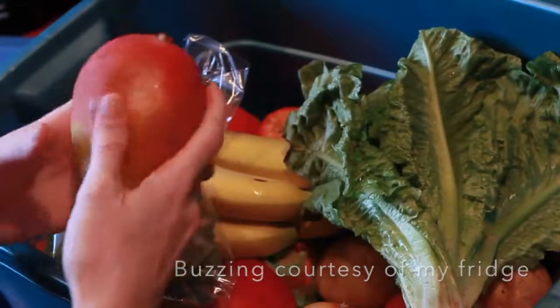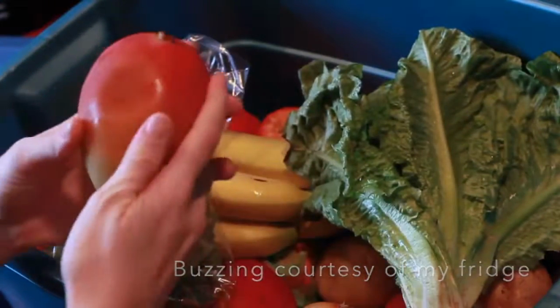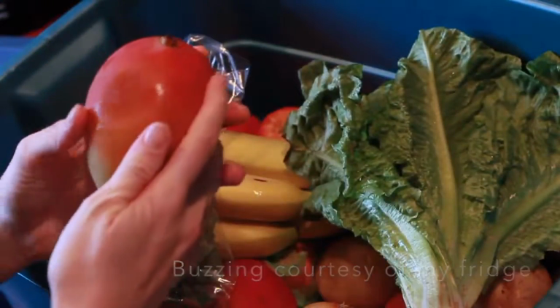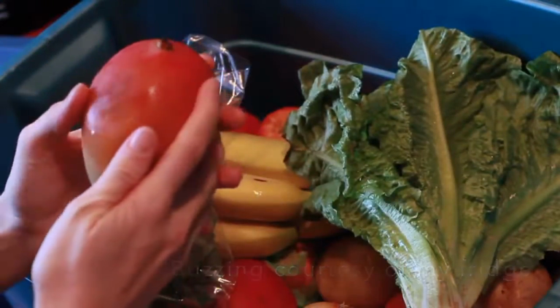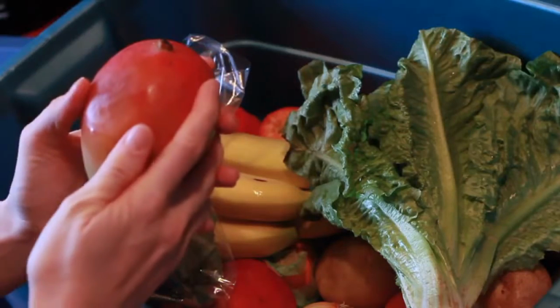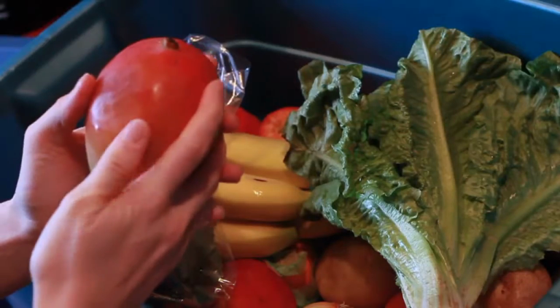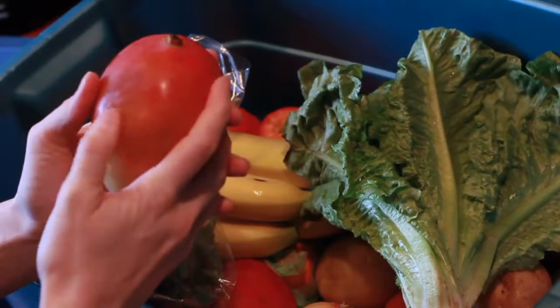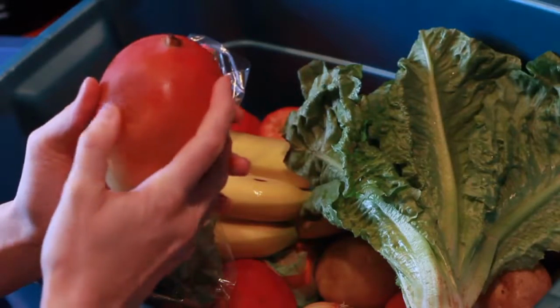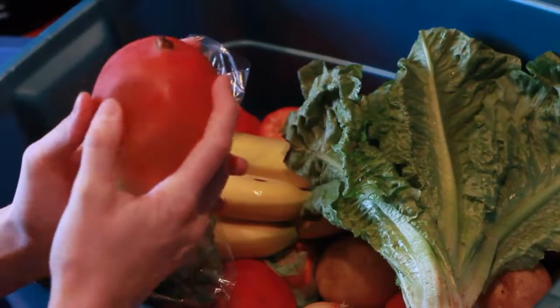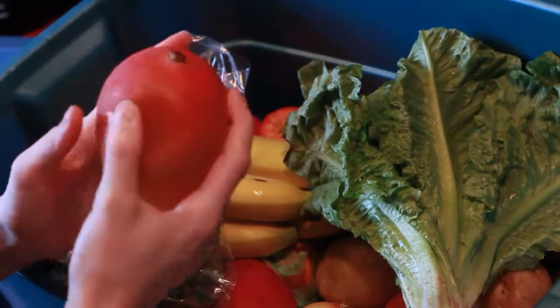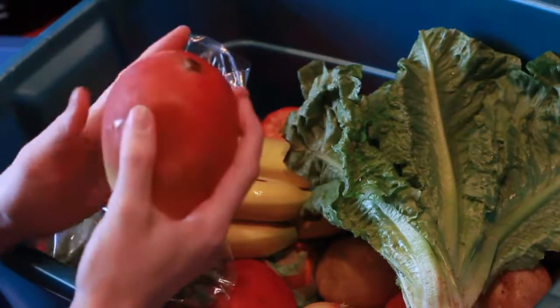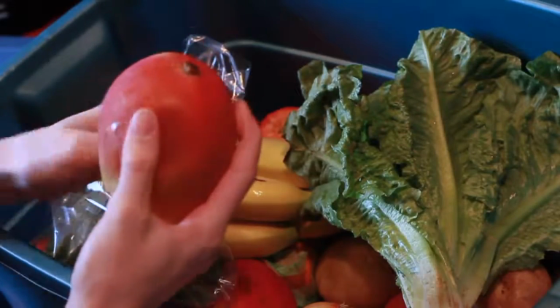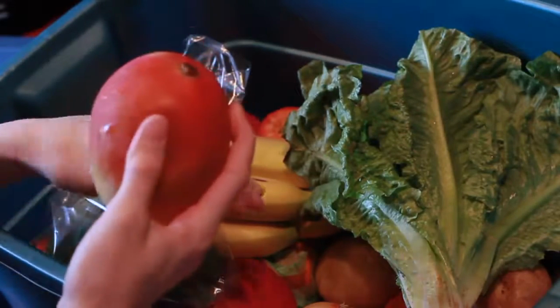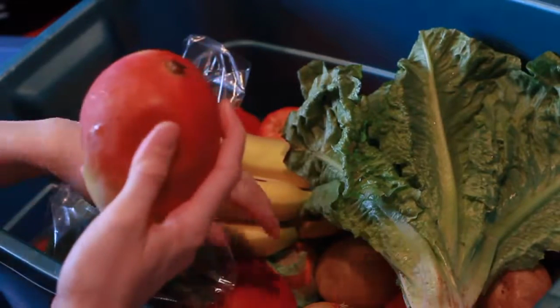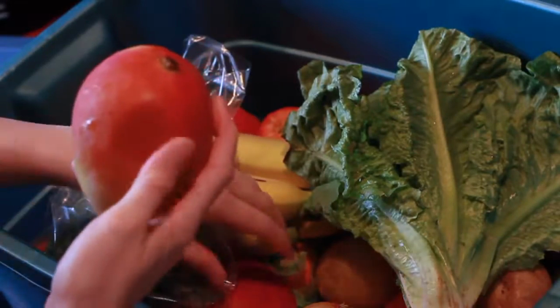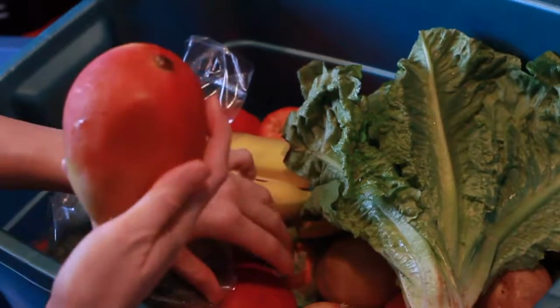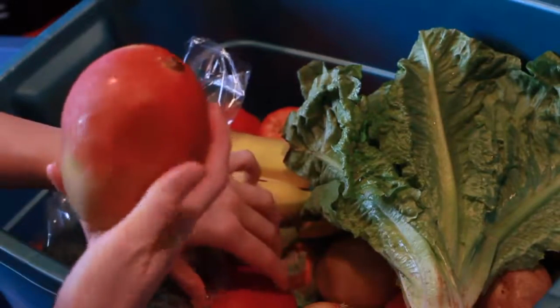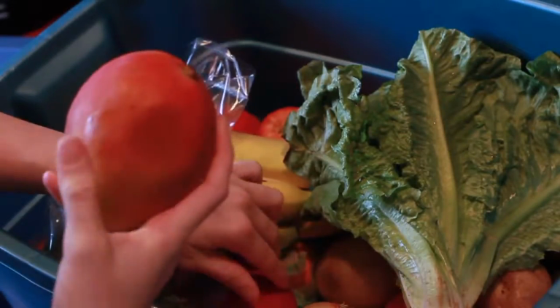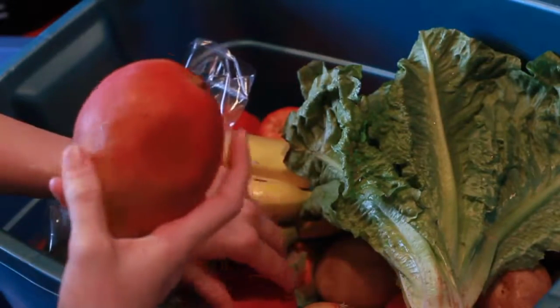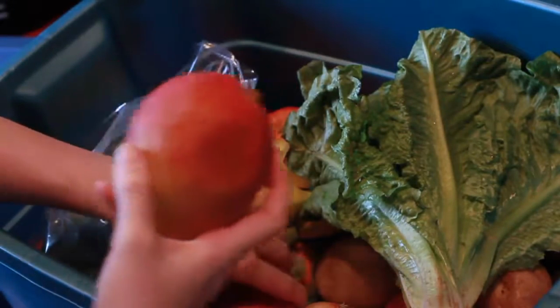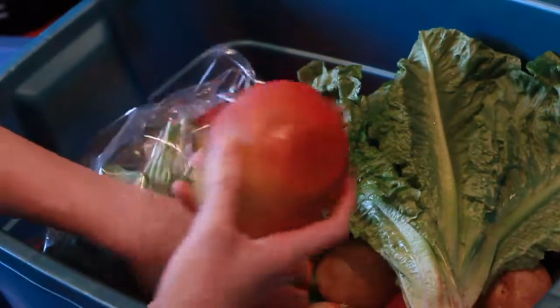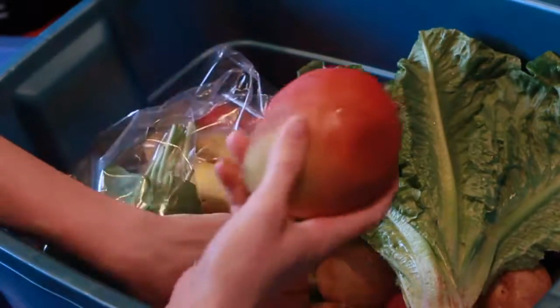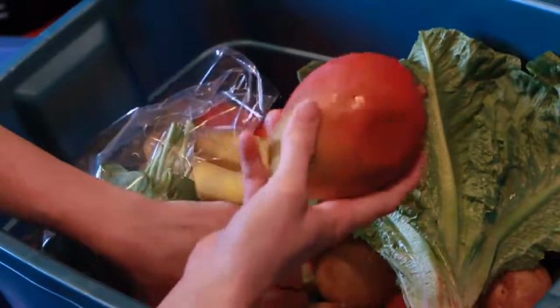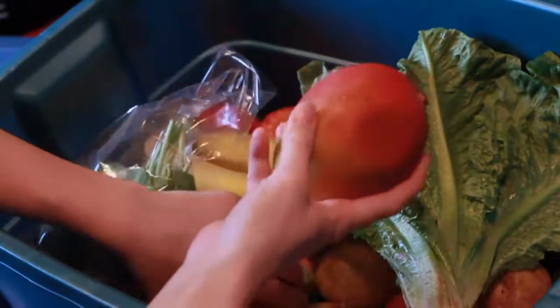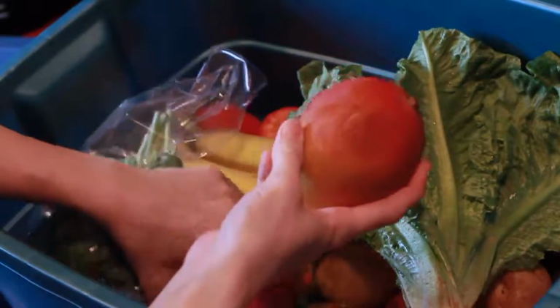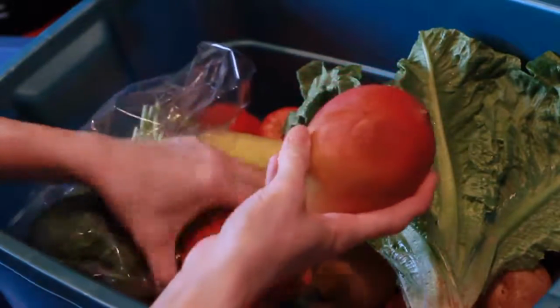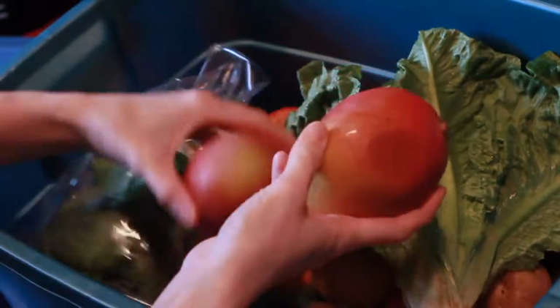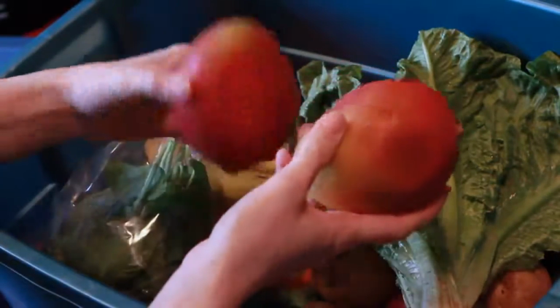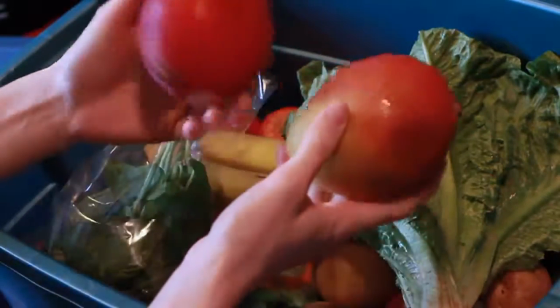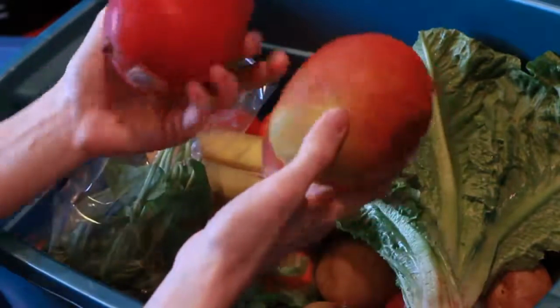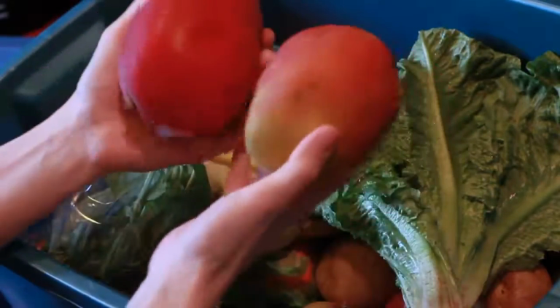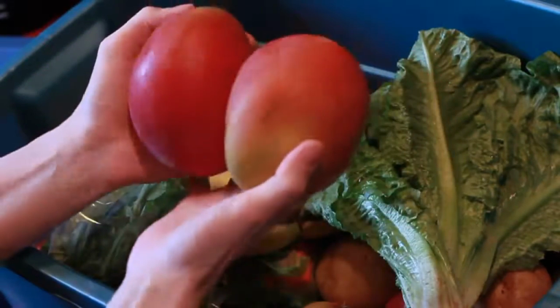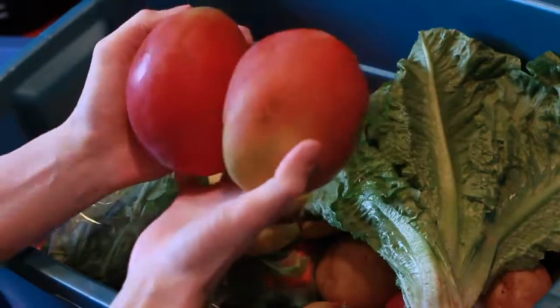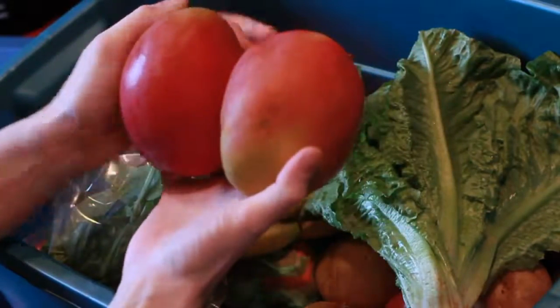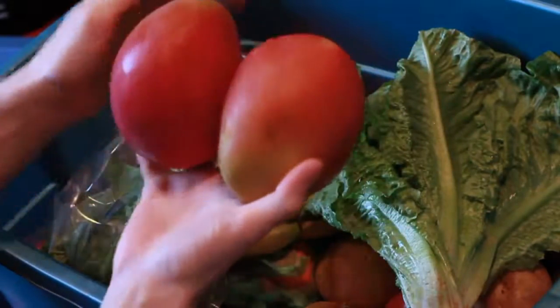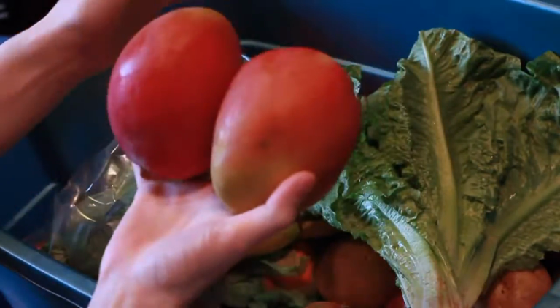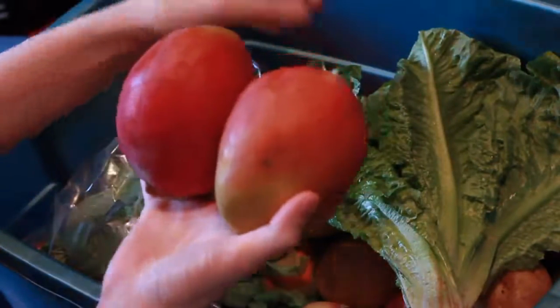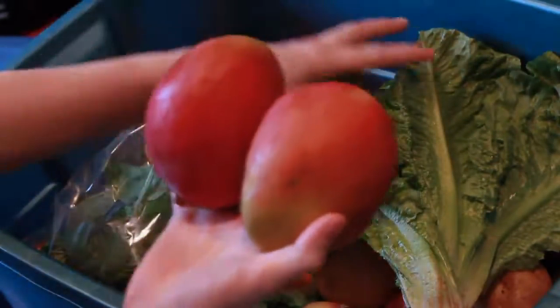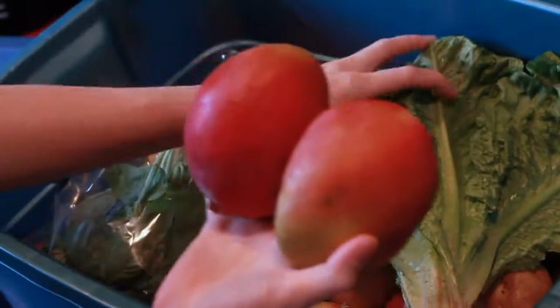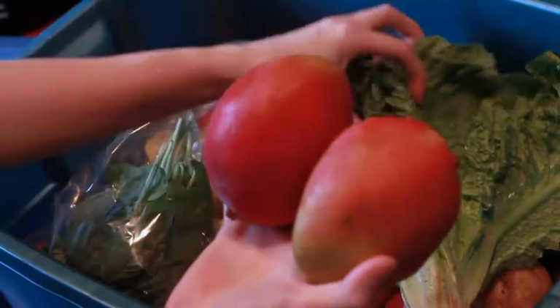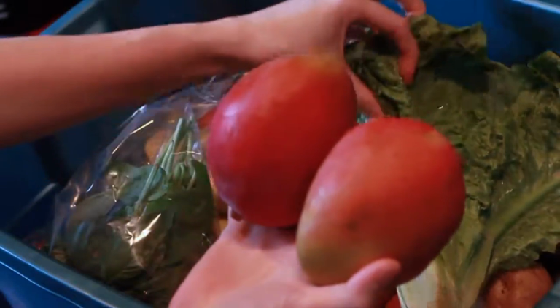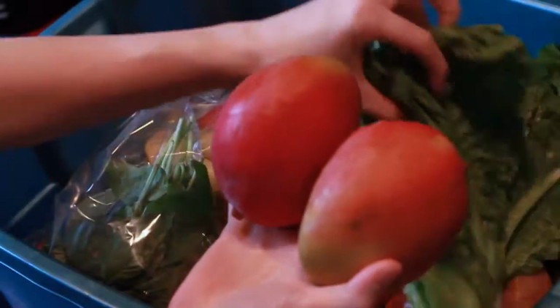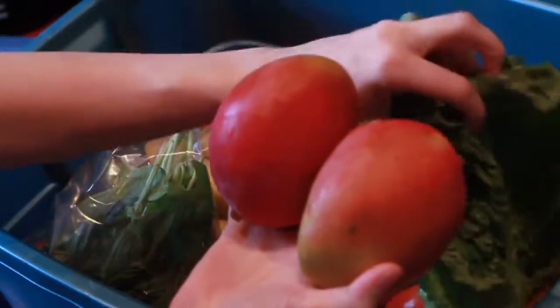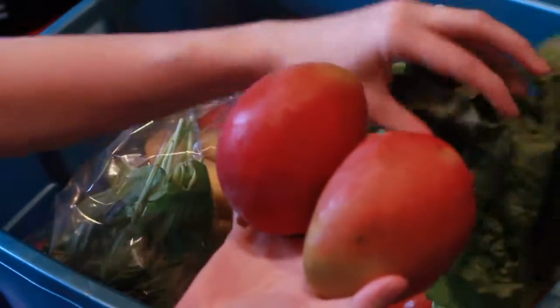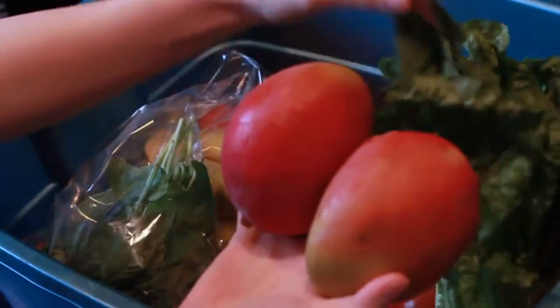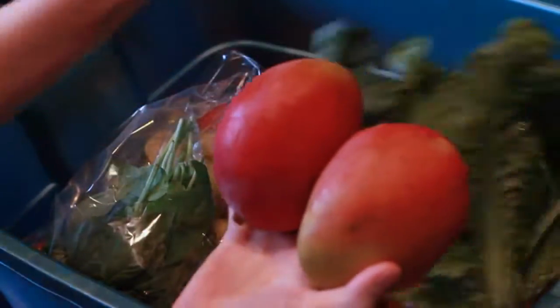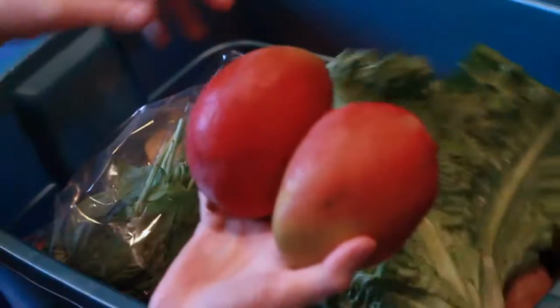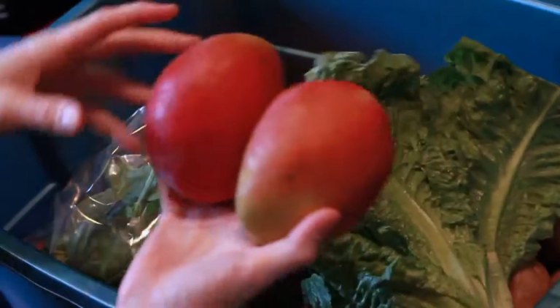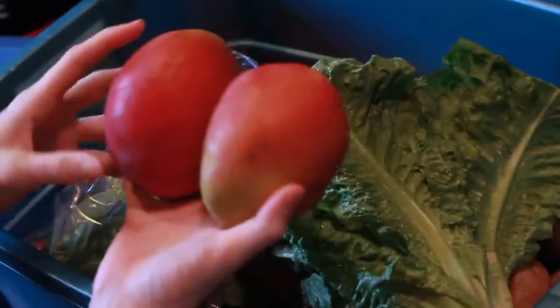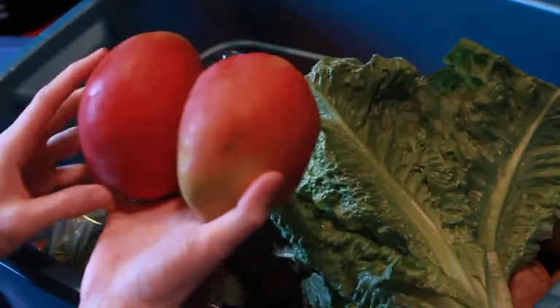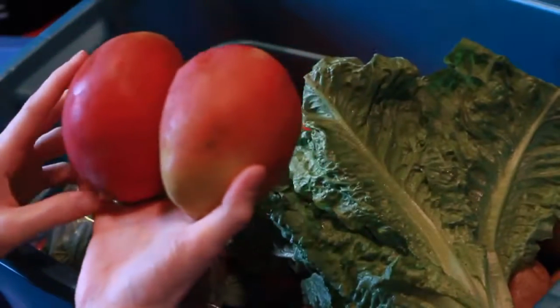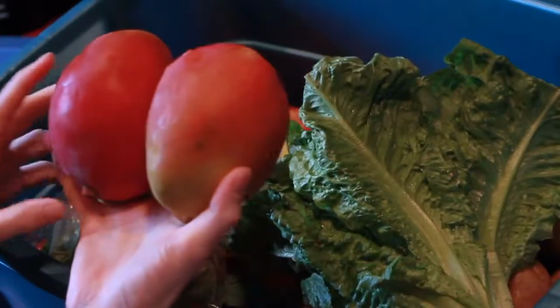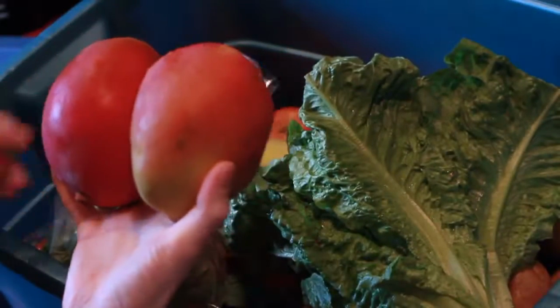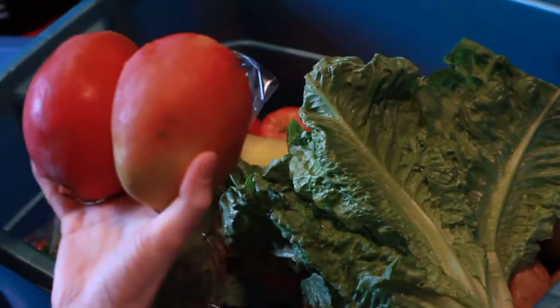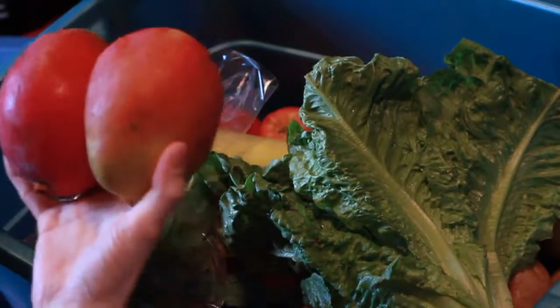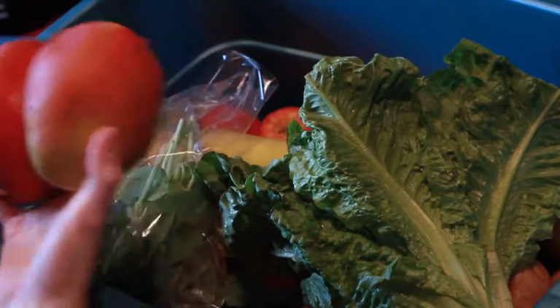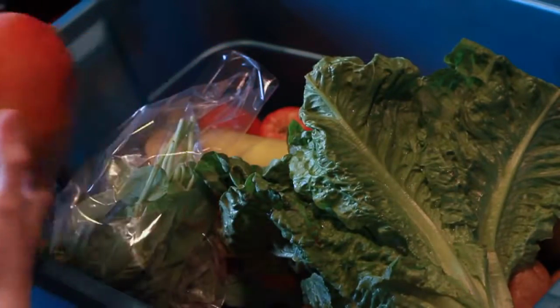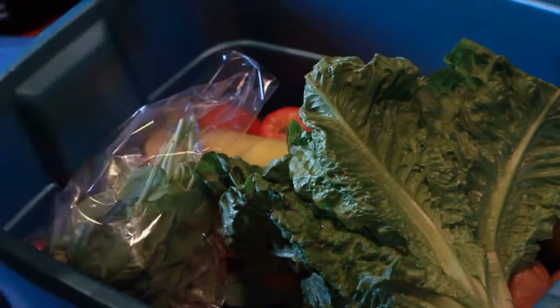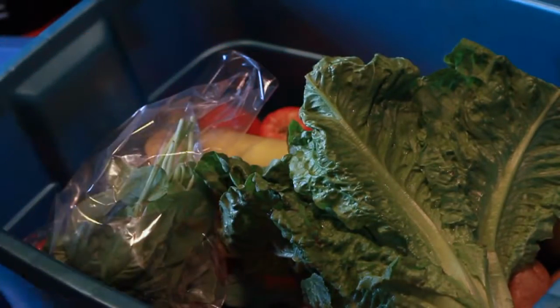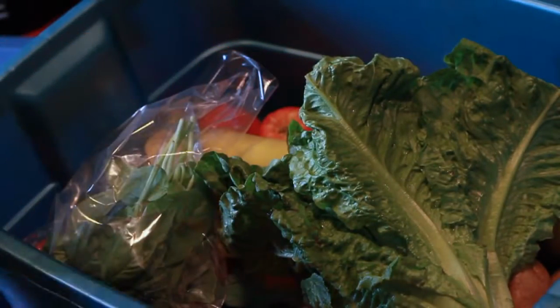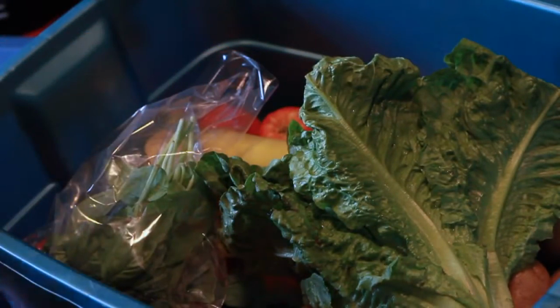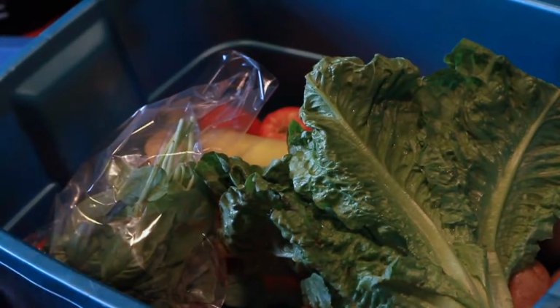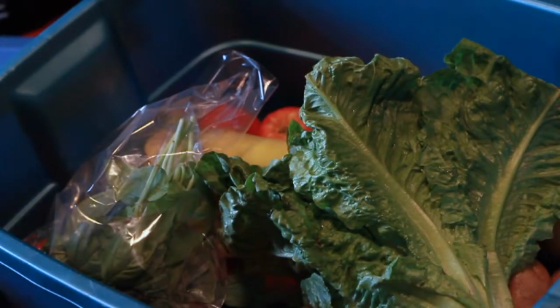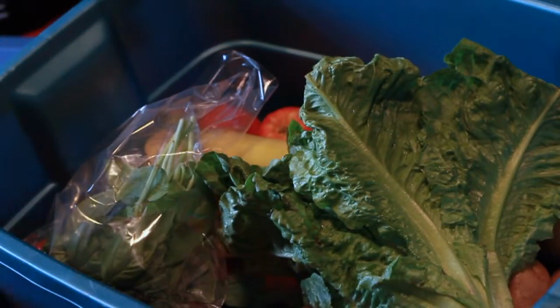Mangoes. This one looks nice and bruised. Two mangoes.